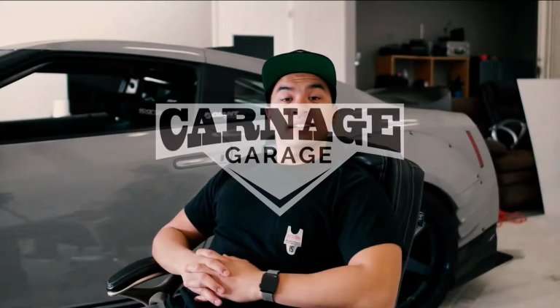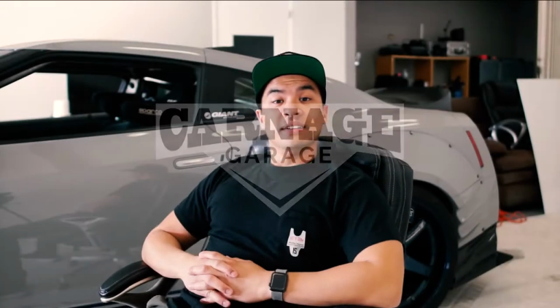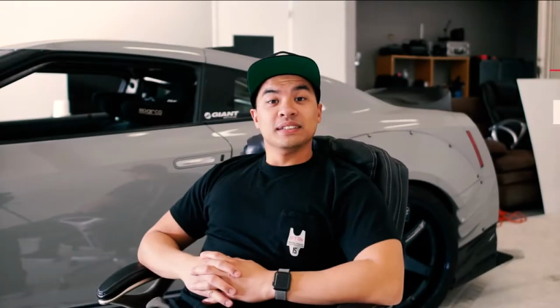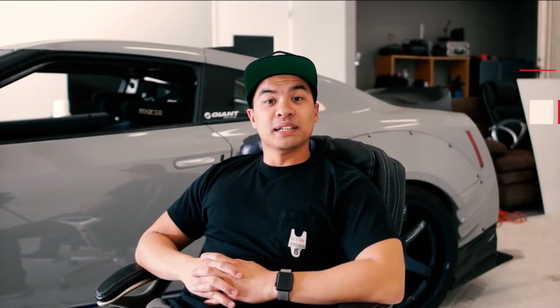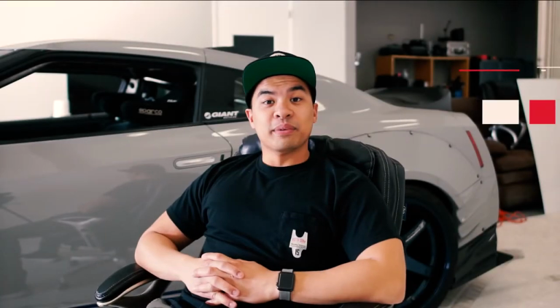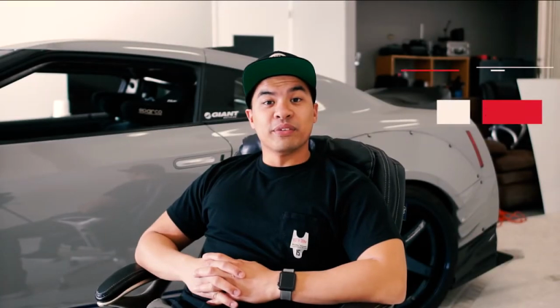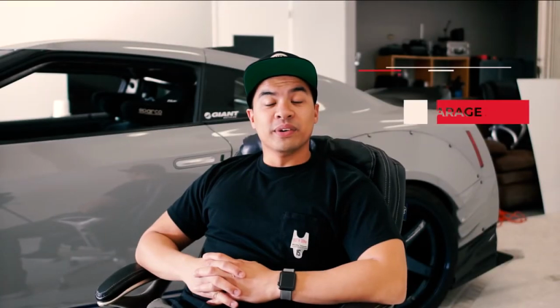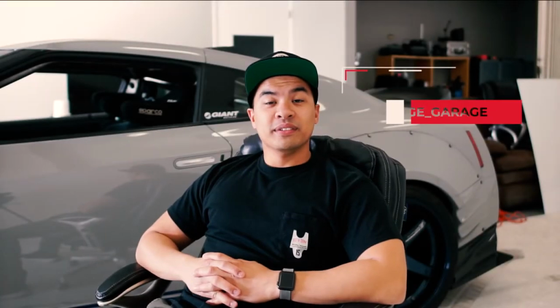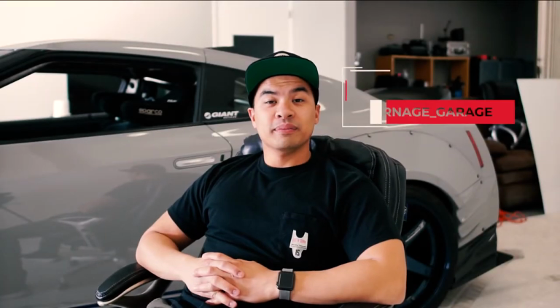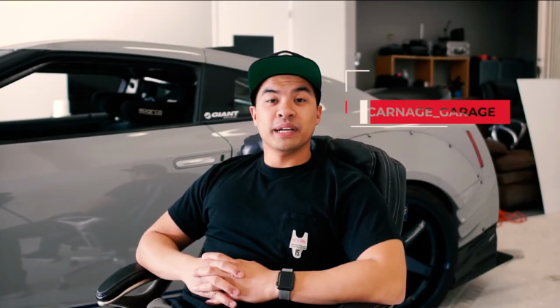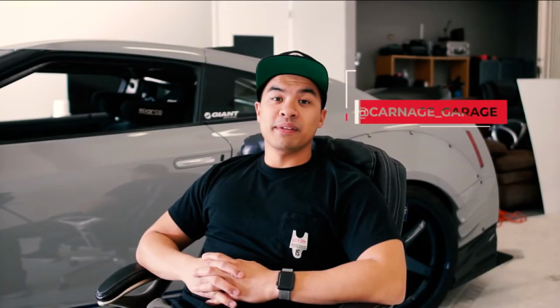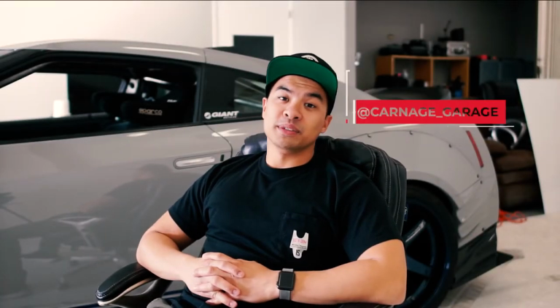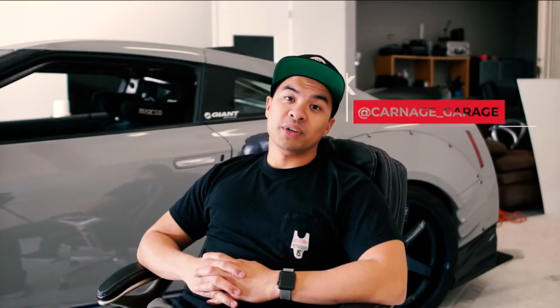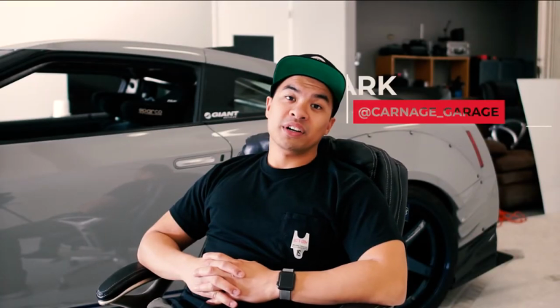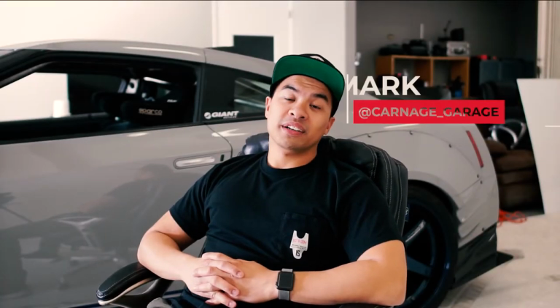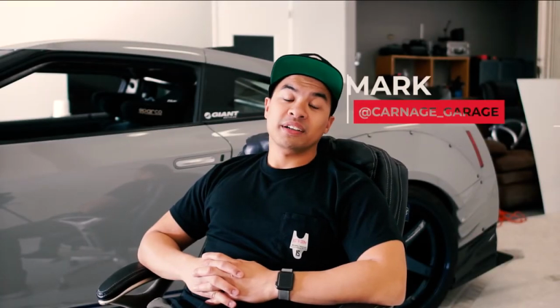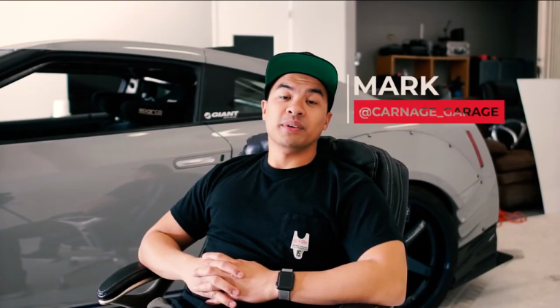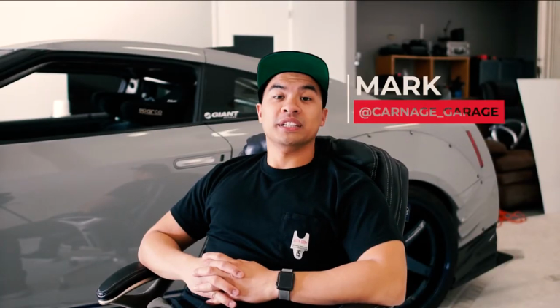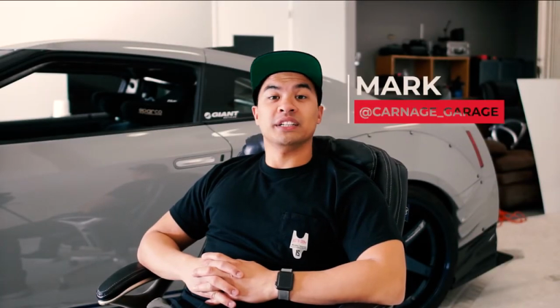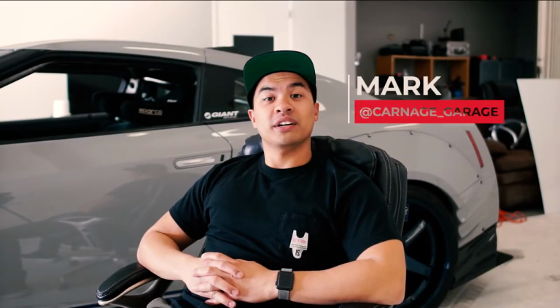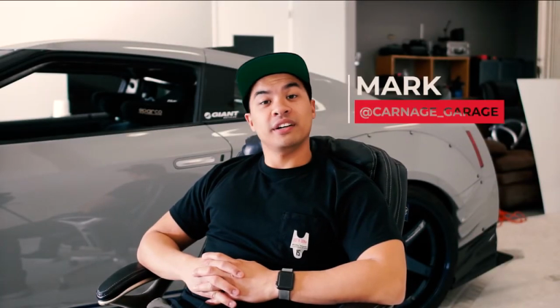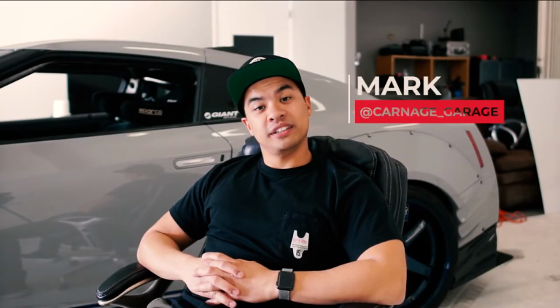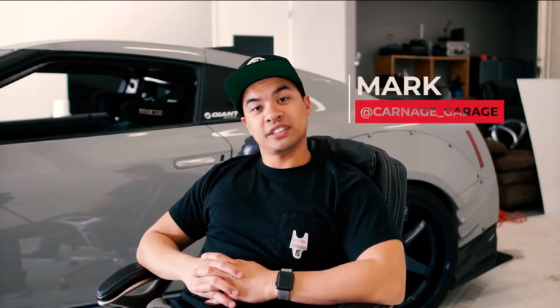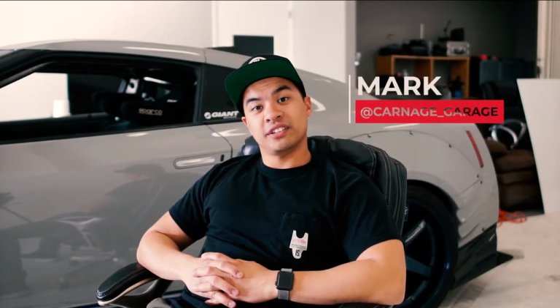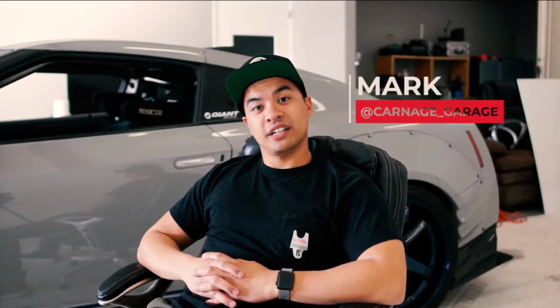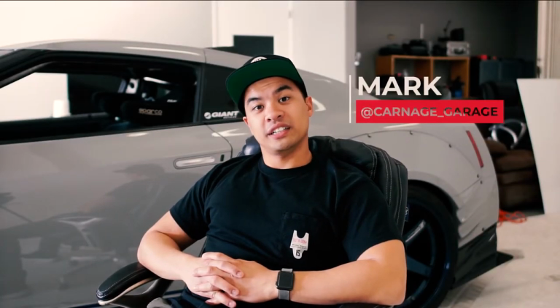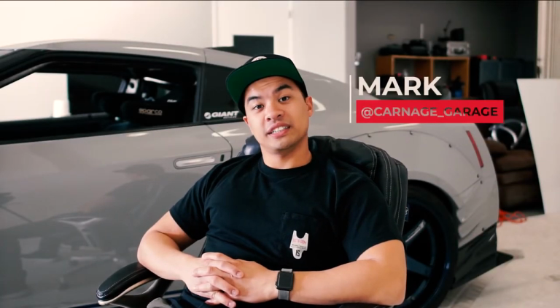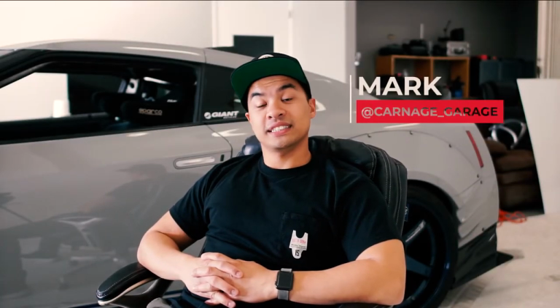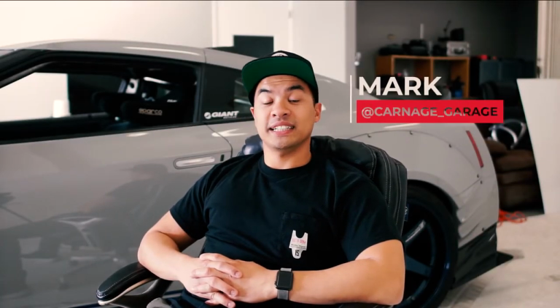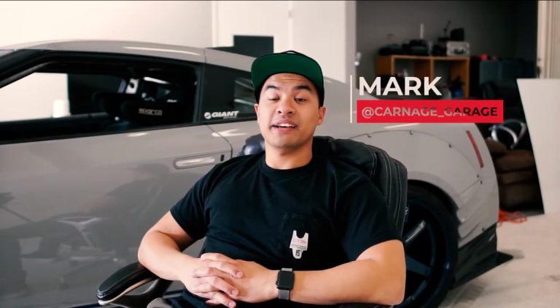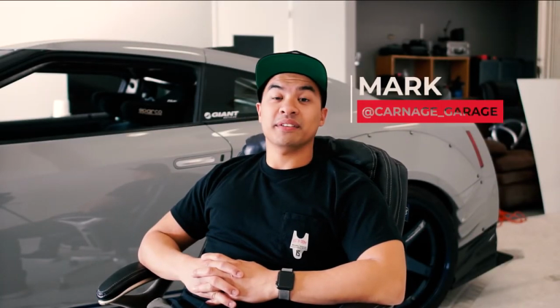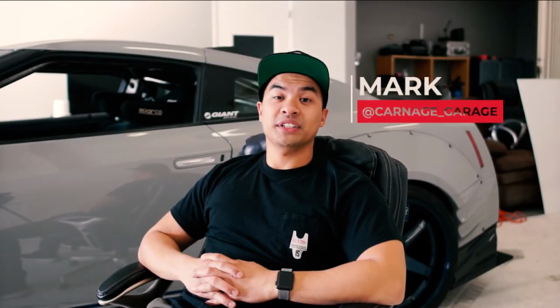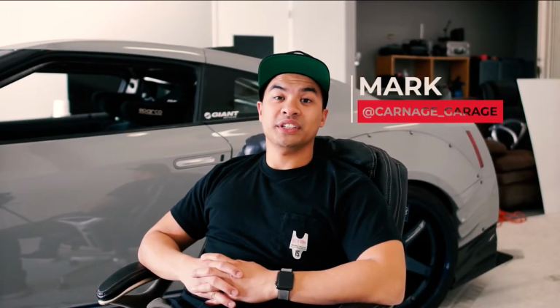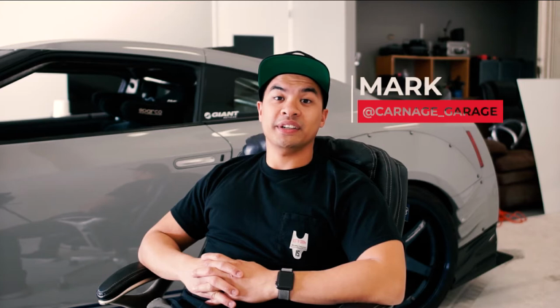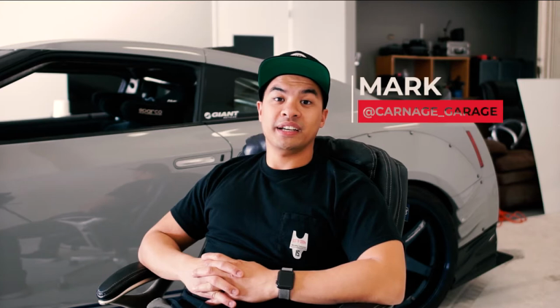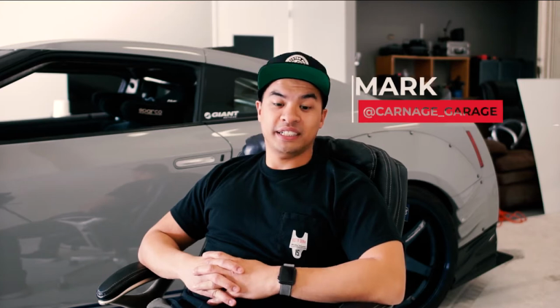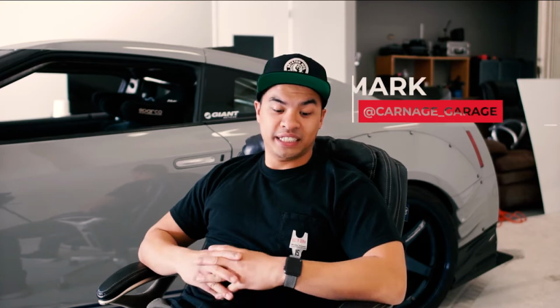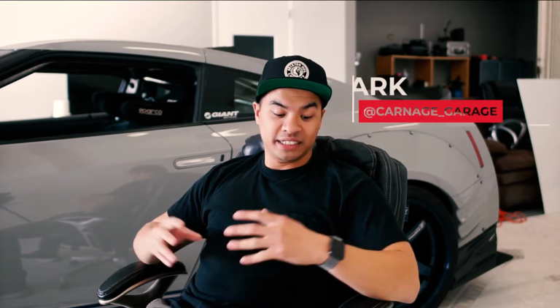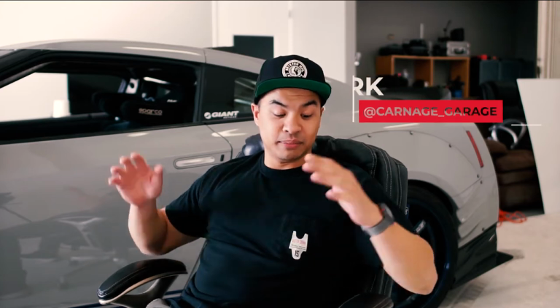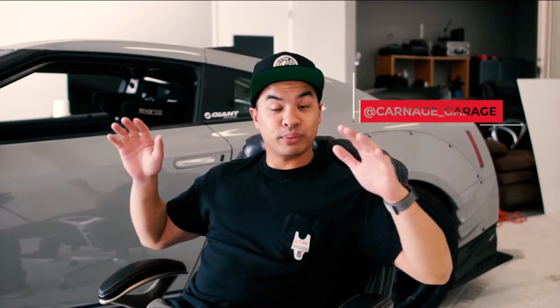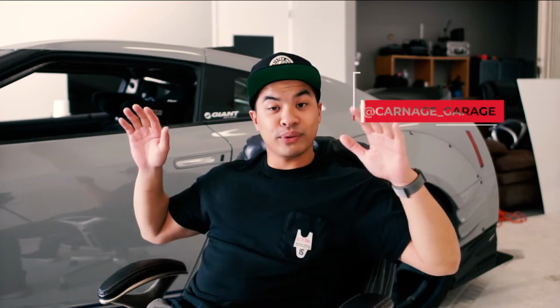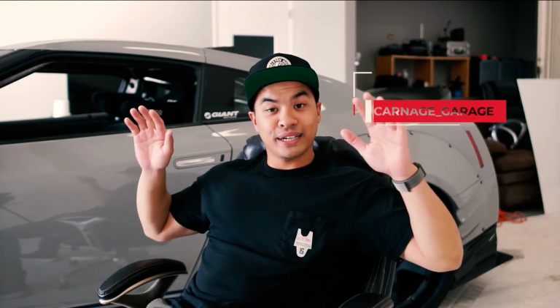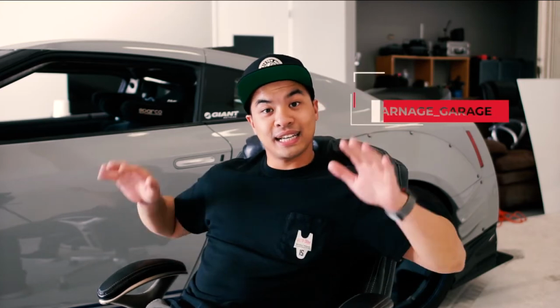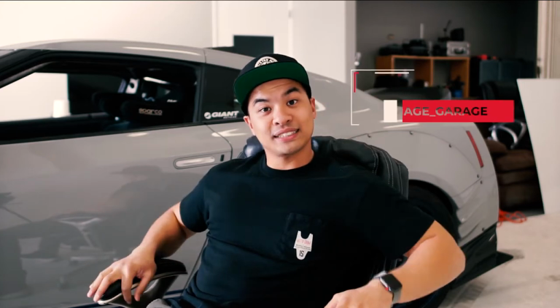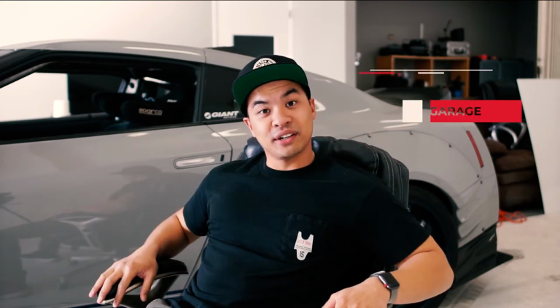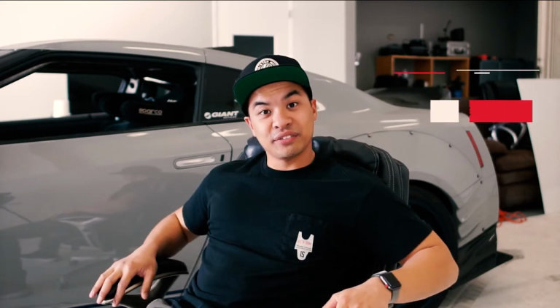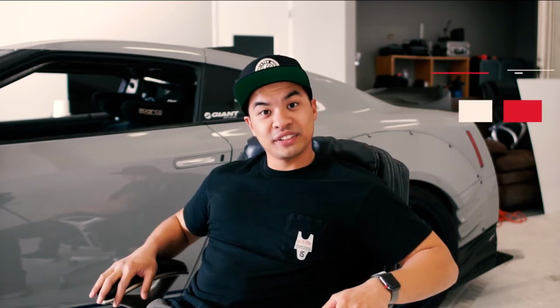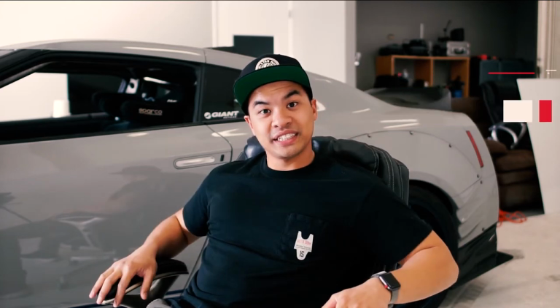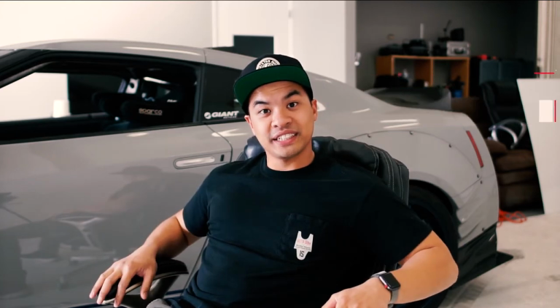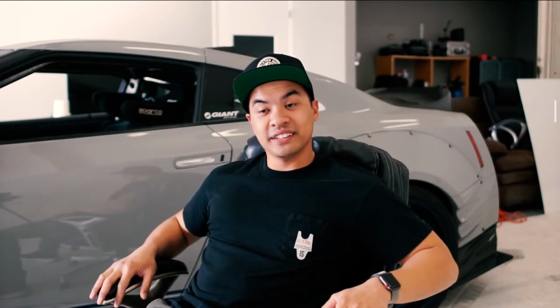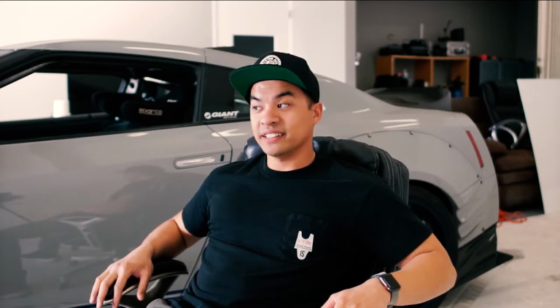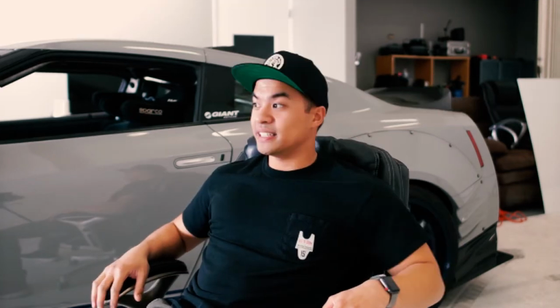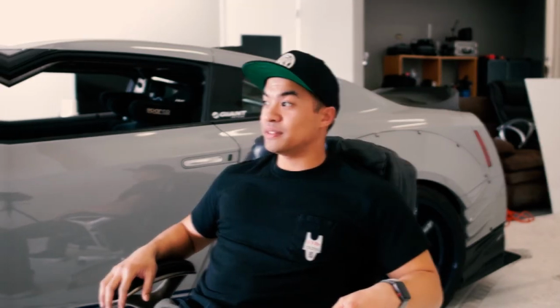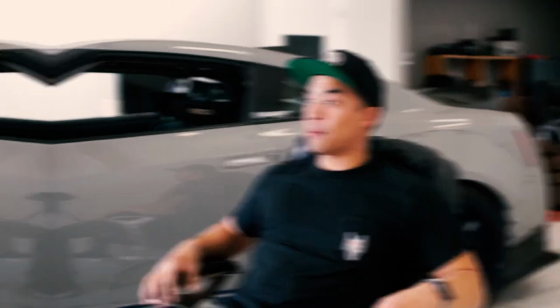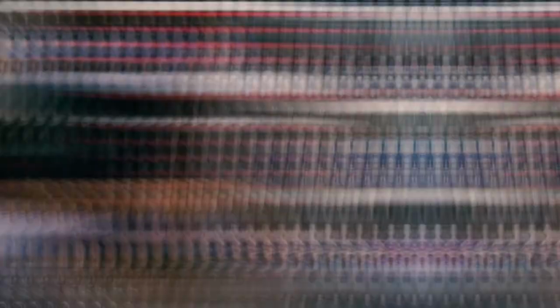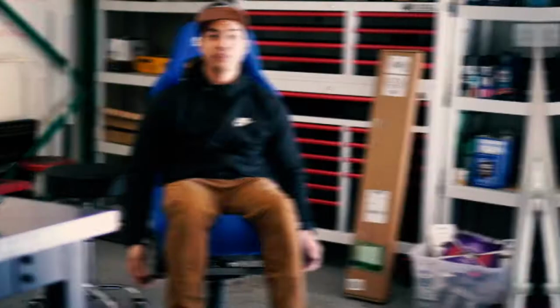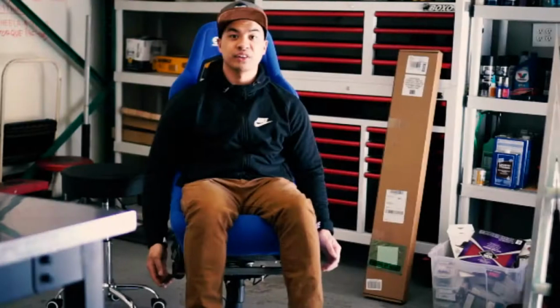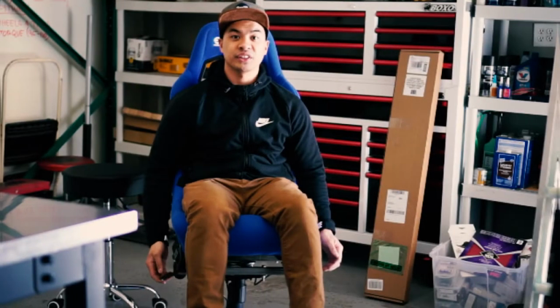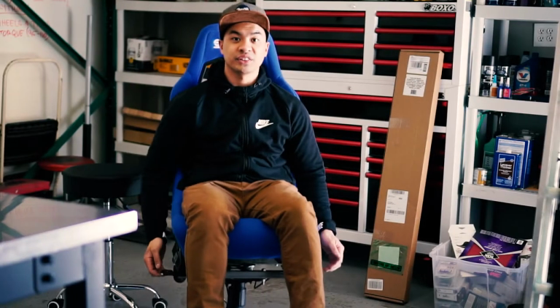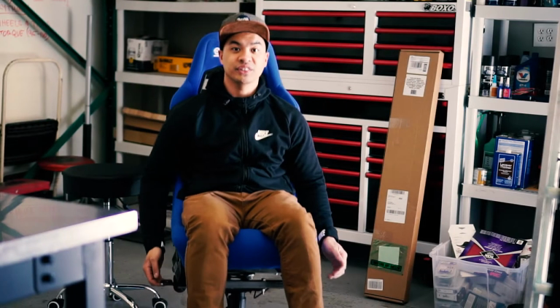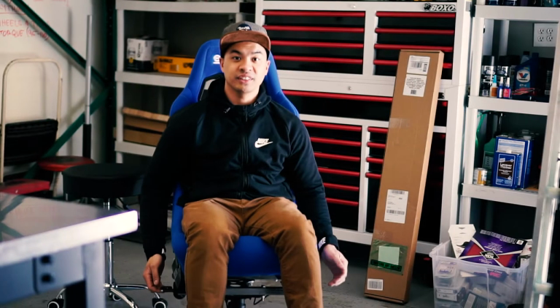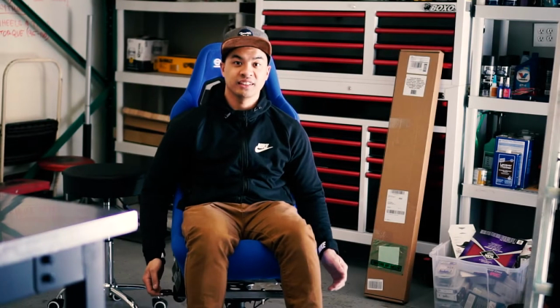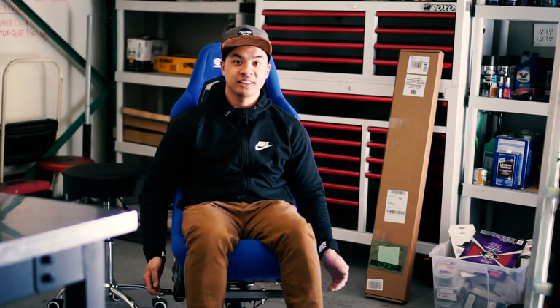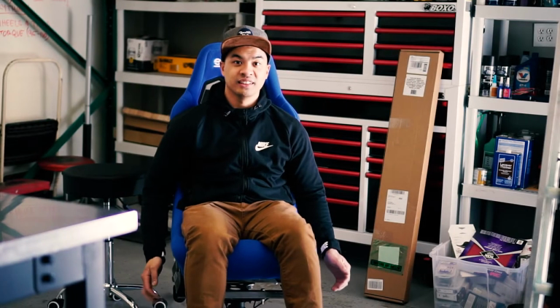What's up everyone? My name is Mark and you're watching Carter's Garage. Today I'm going to show you how to change a boring office chair to a badass racing chair.